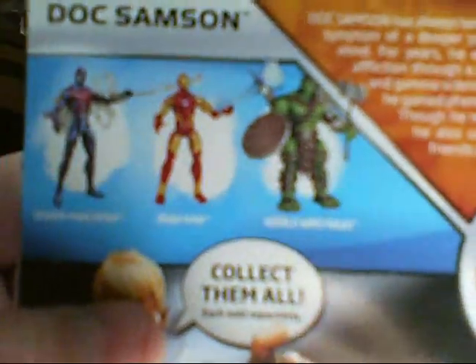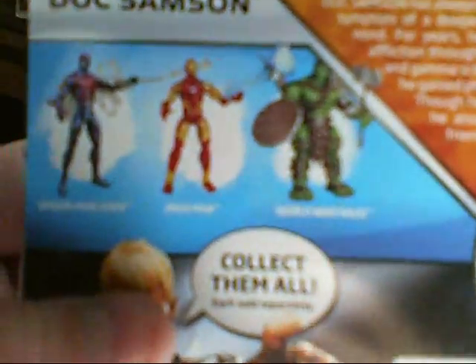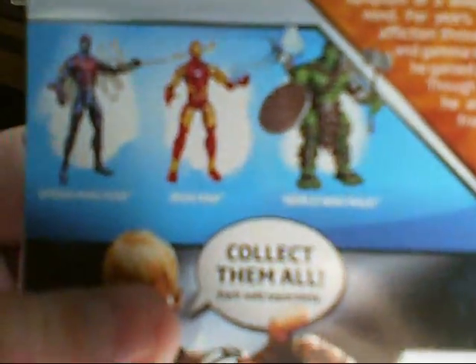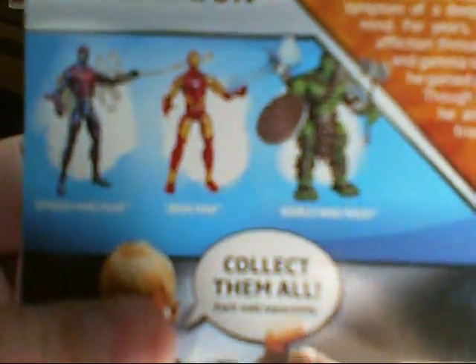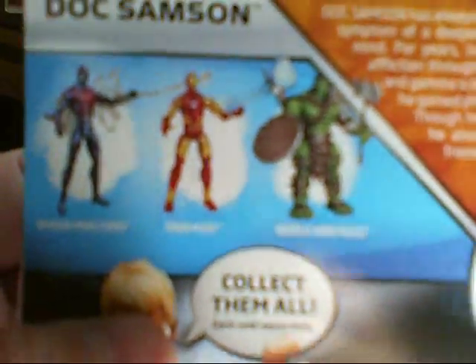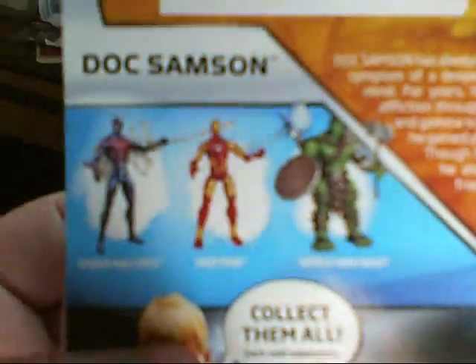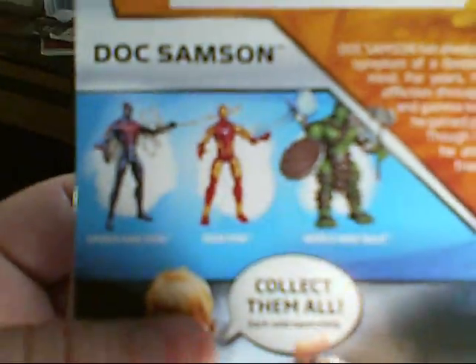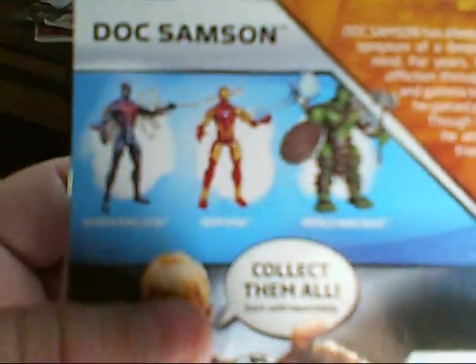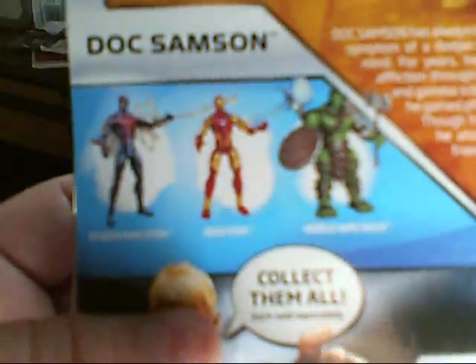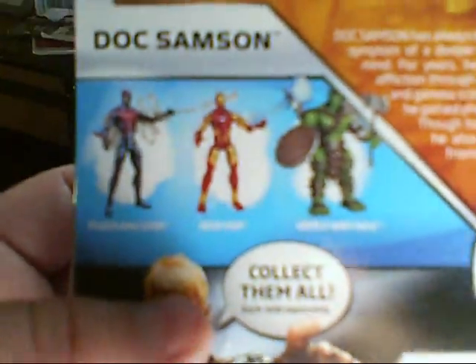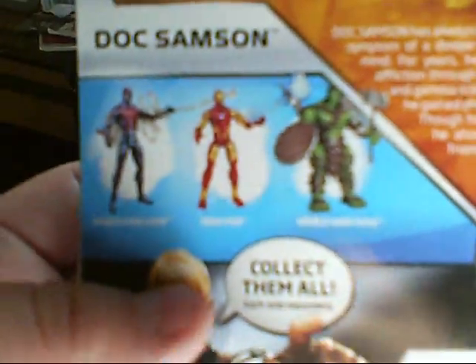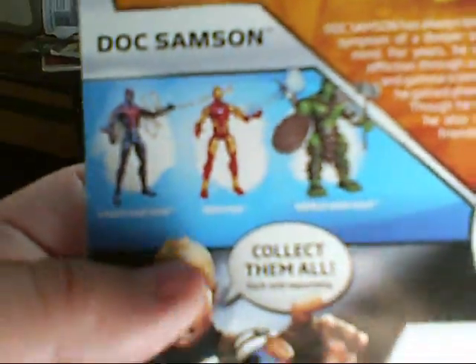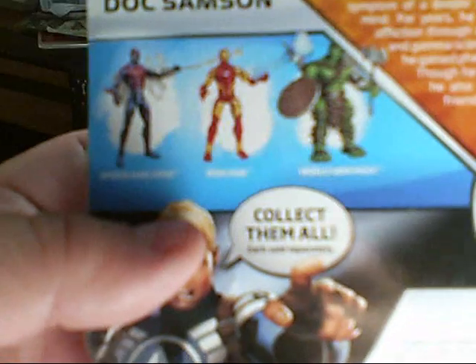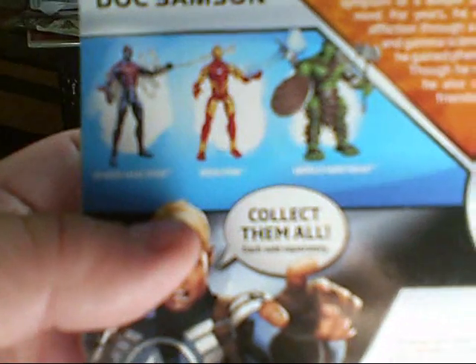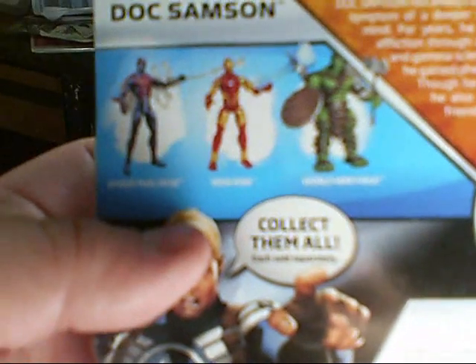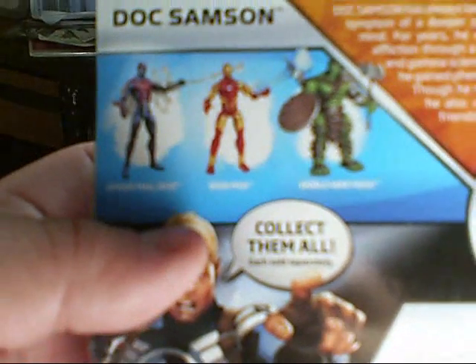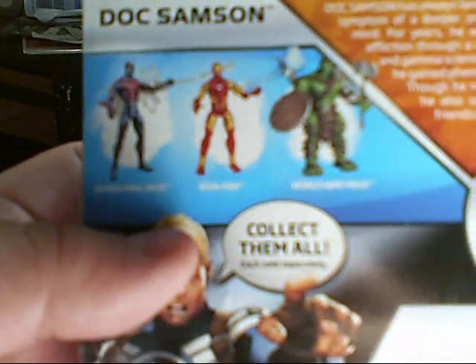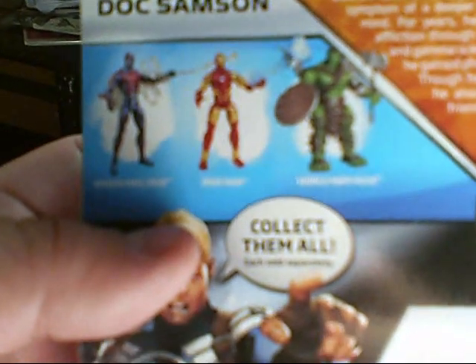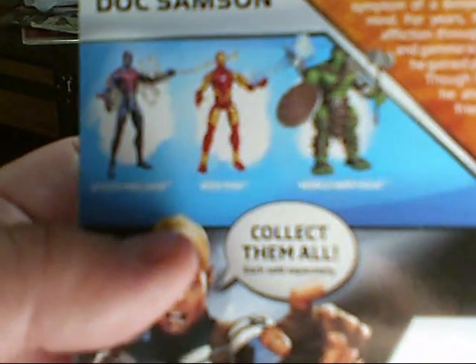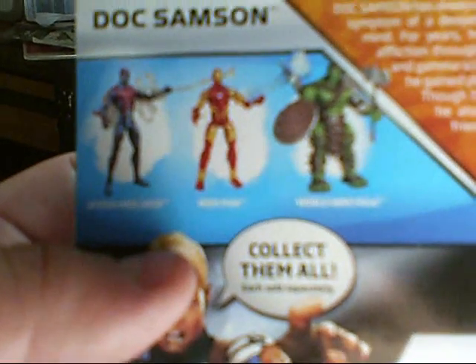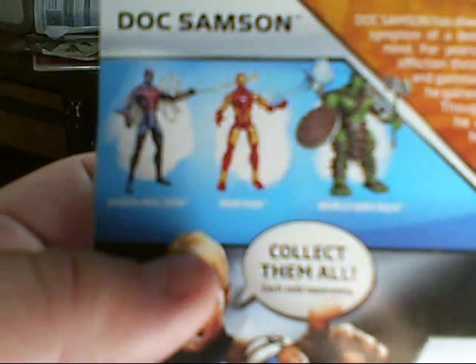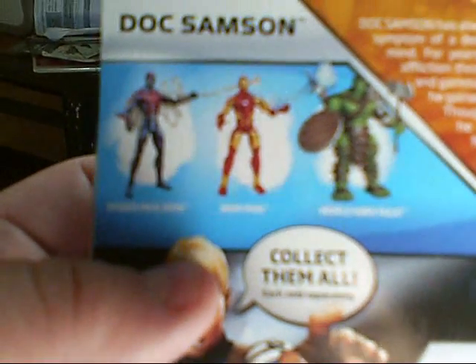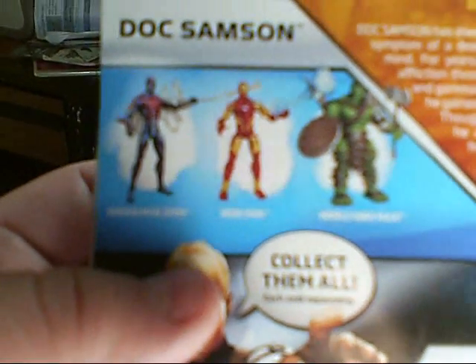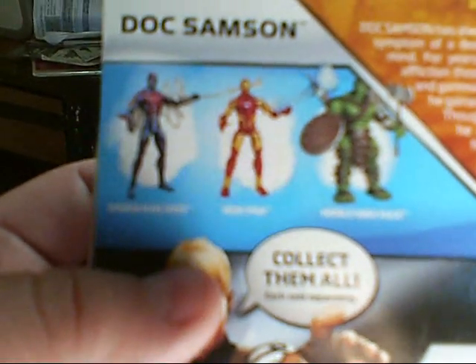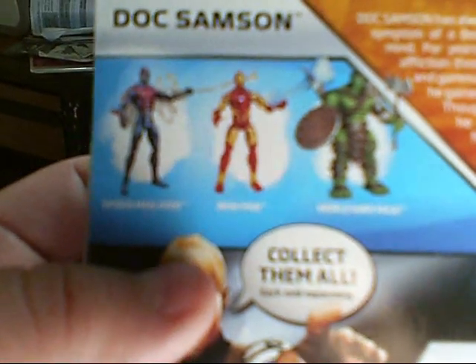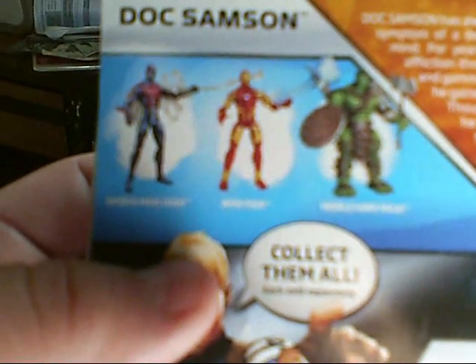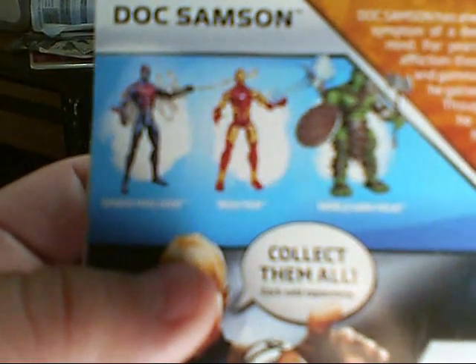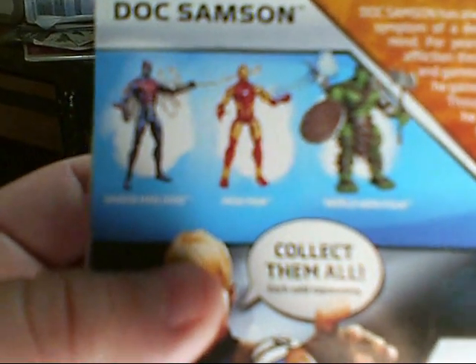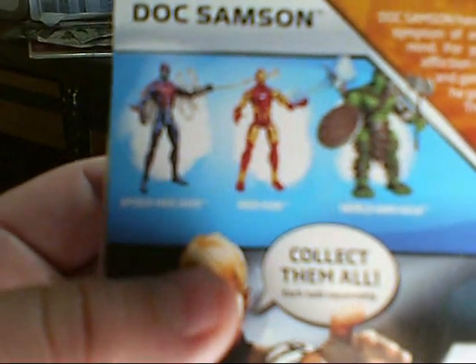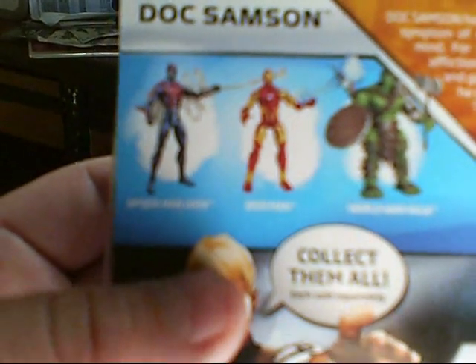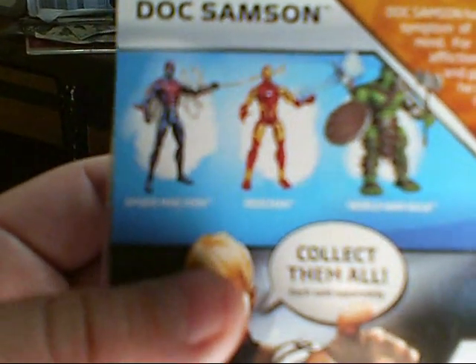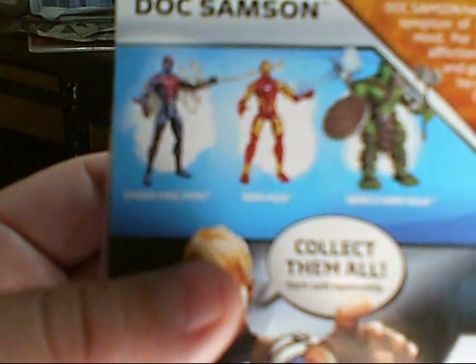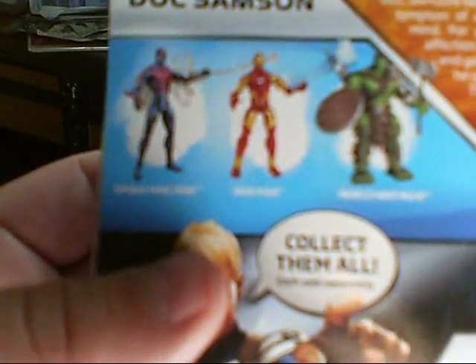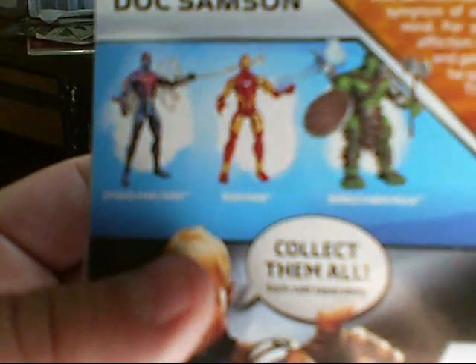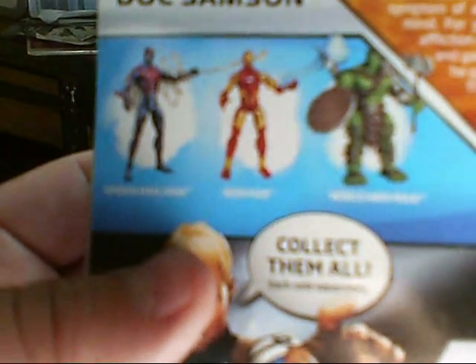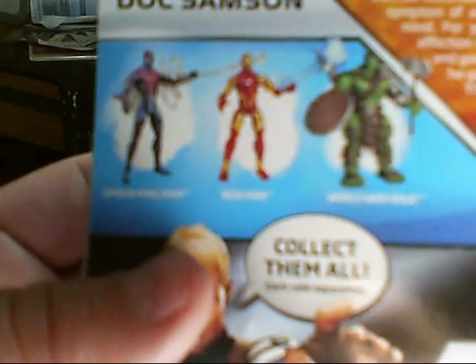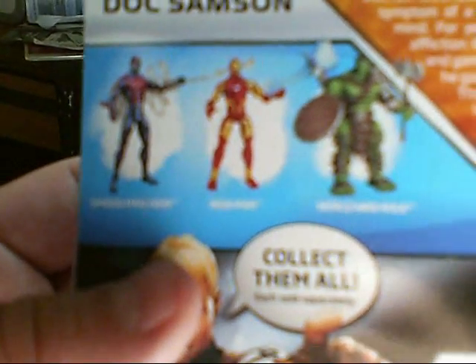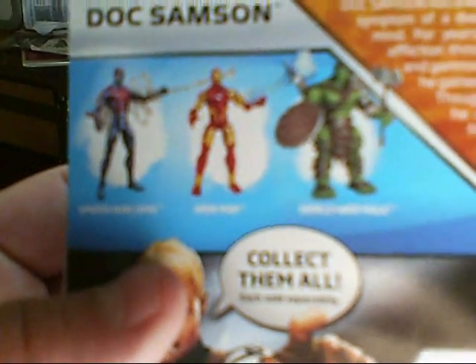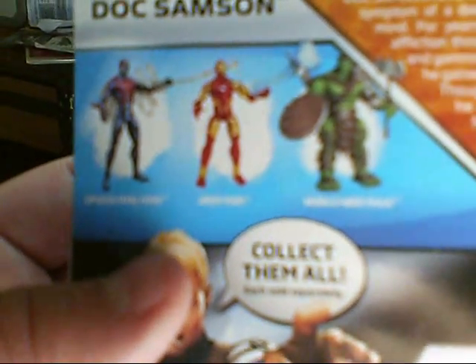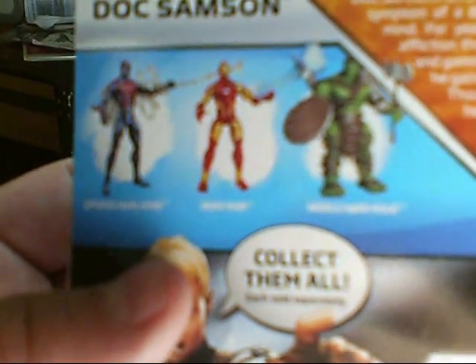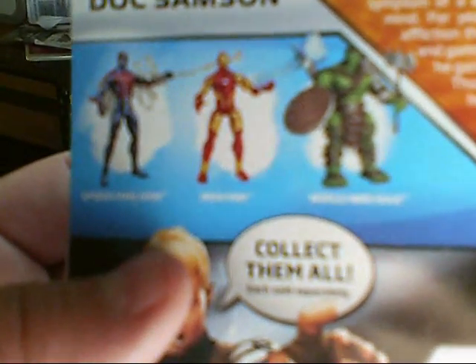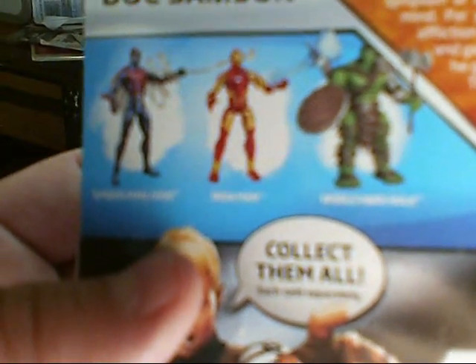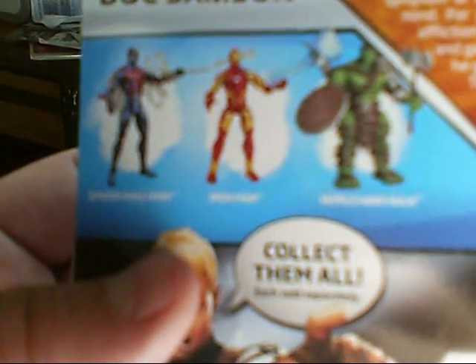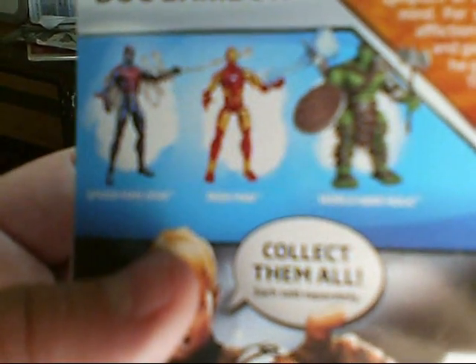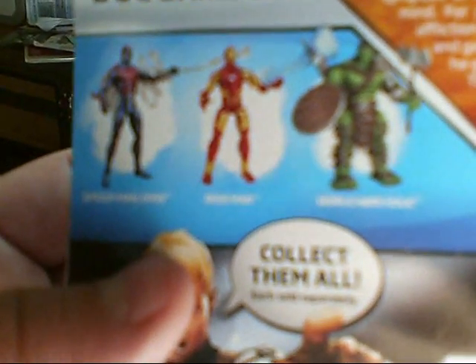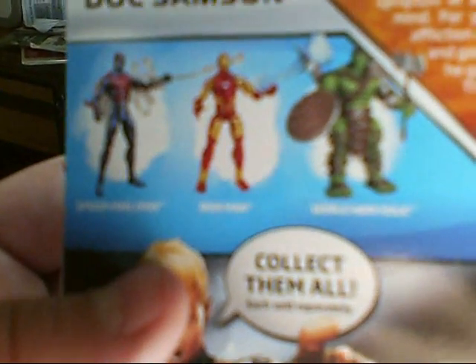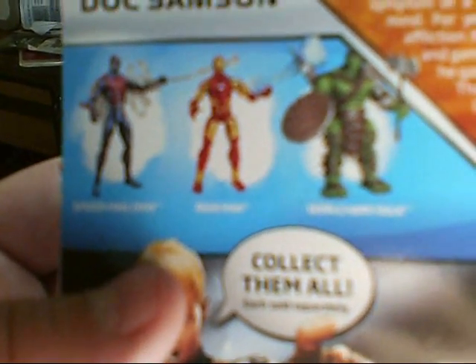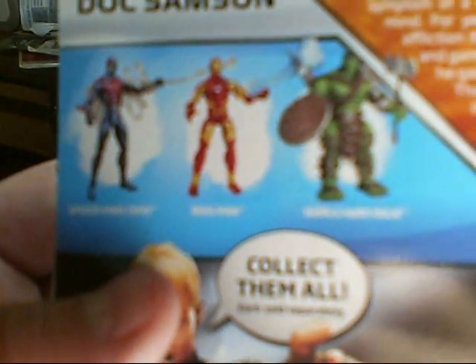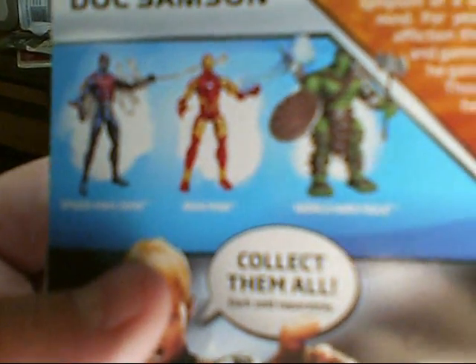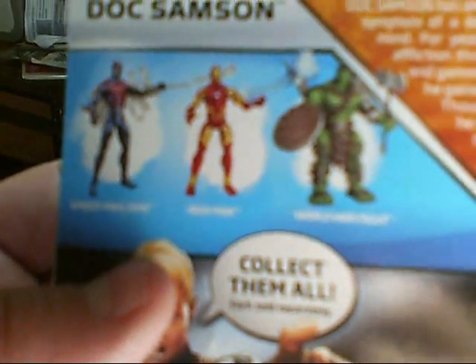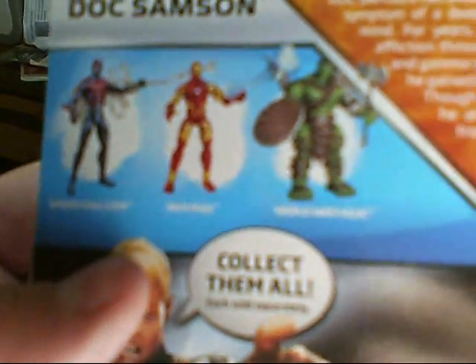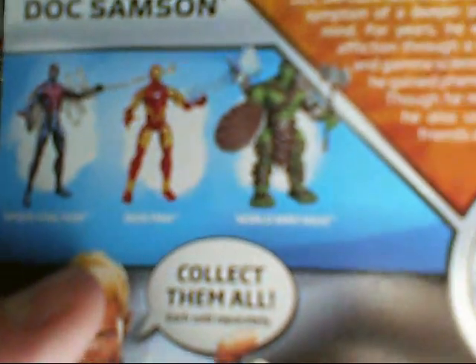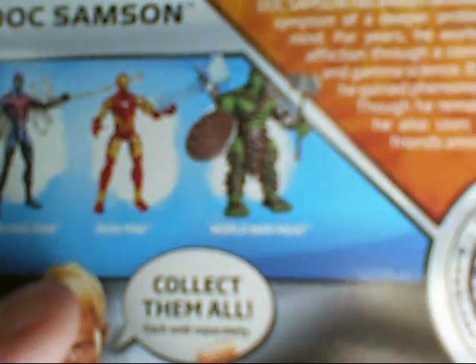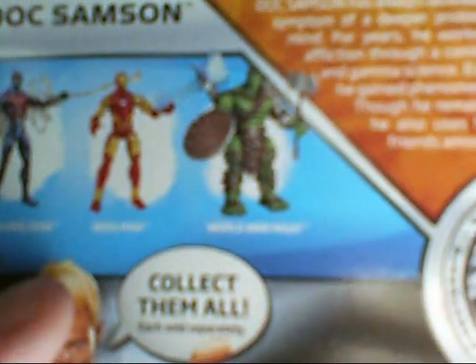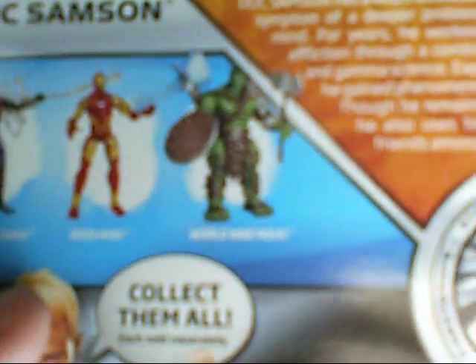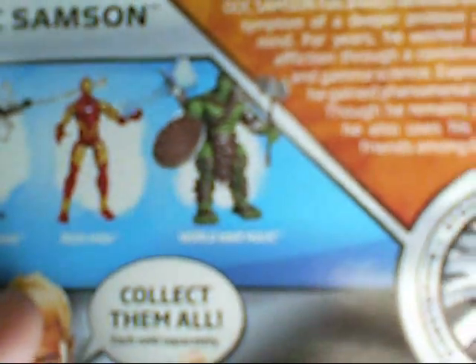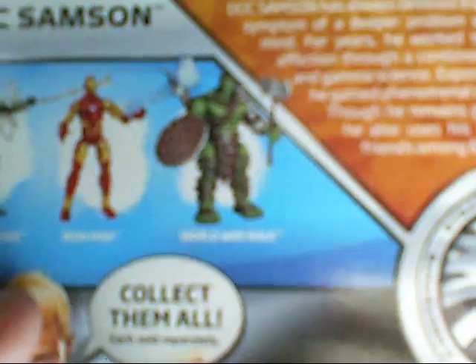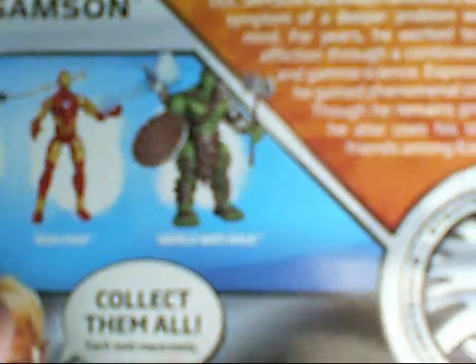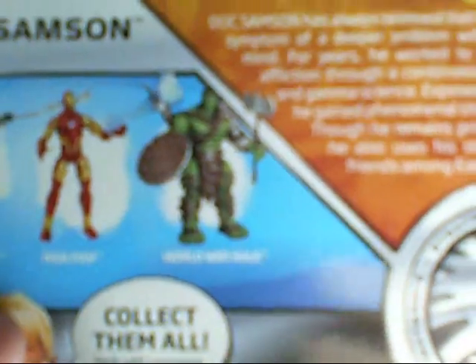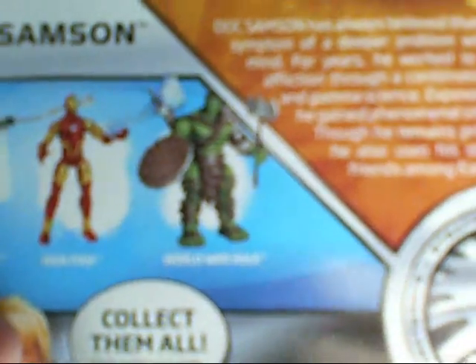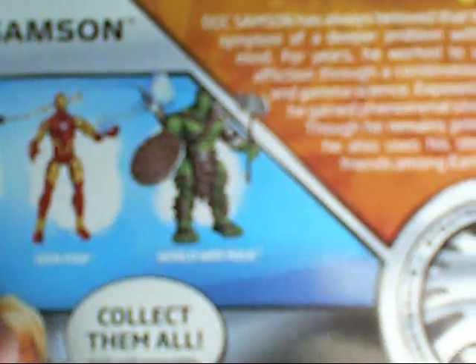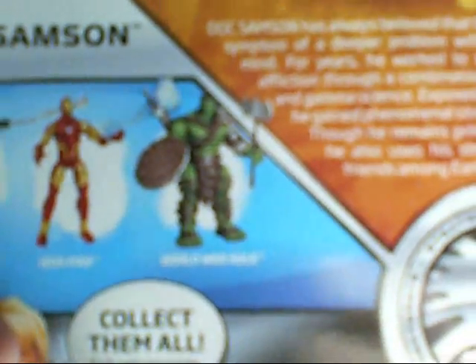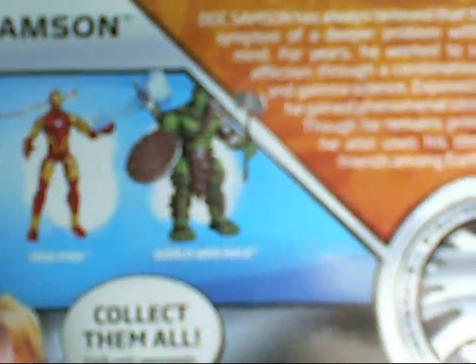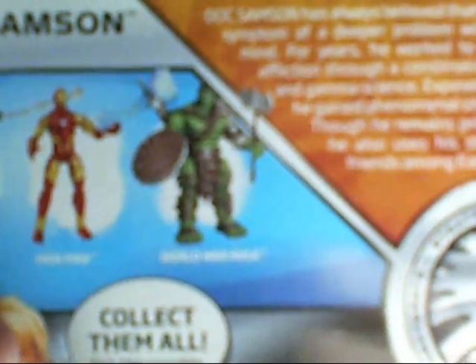And here's more in this current wave: Spider-Man 2099, Iron Man, and World War Hulk.